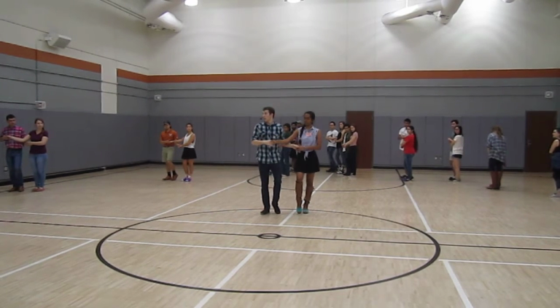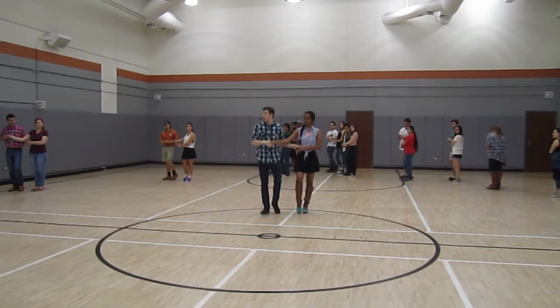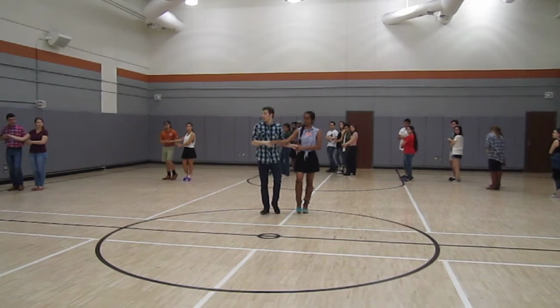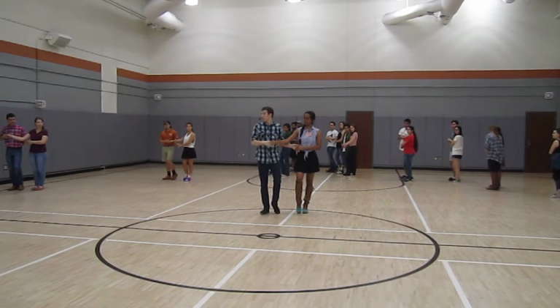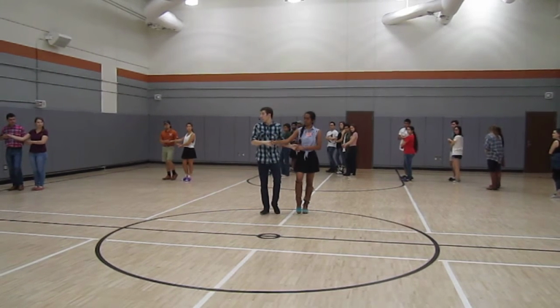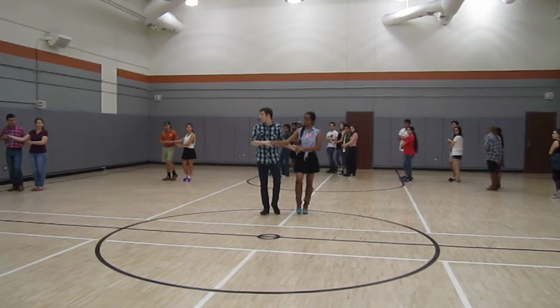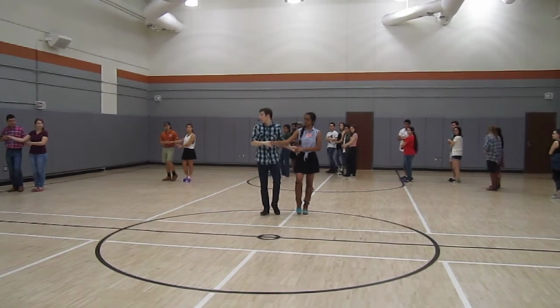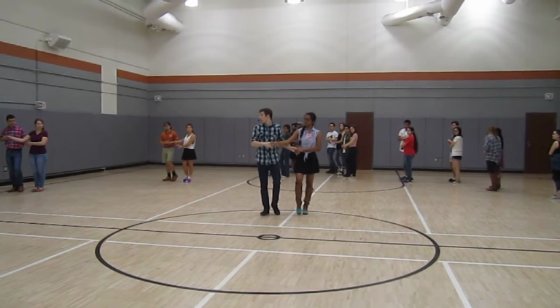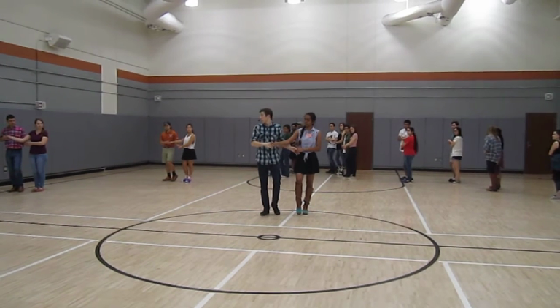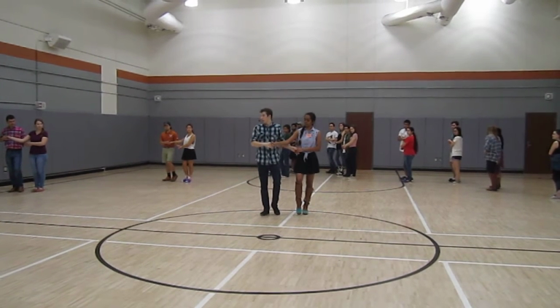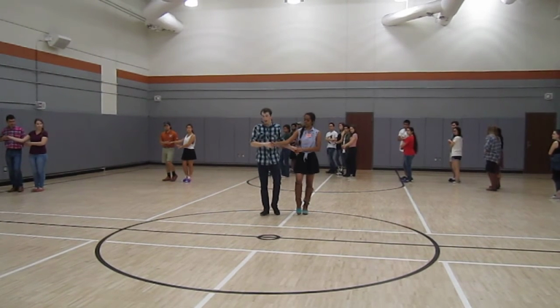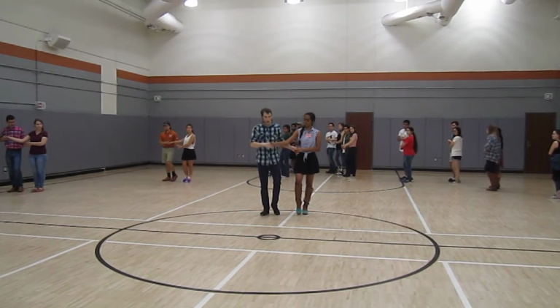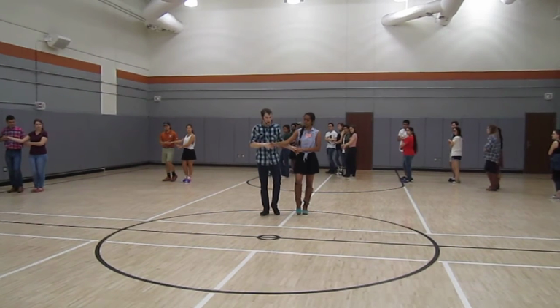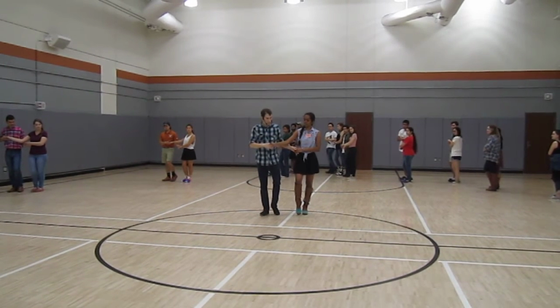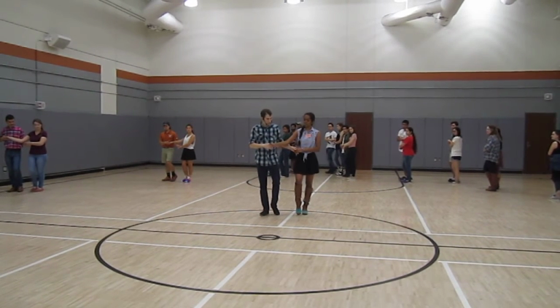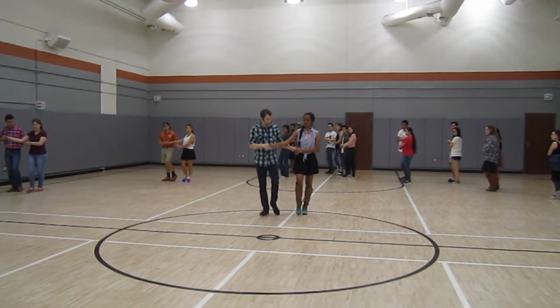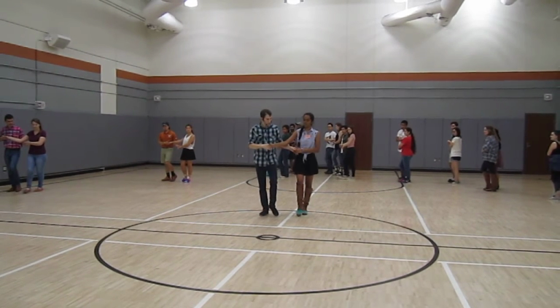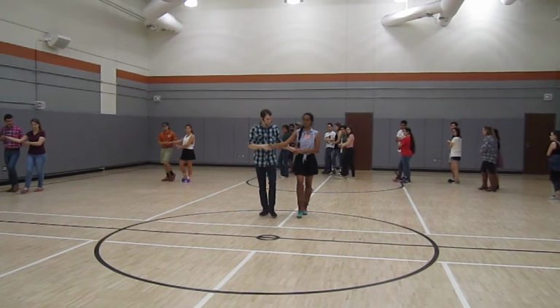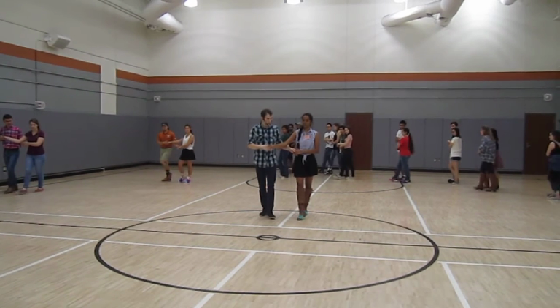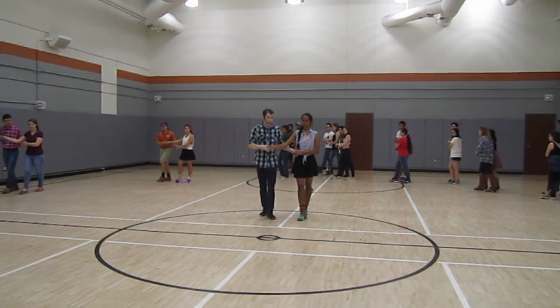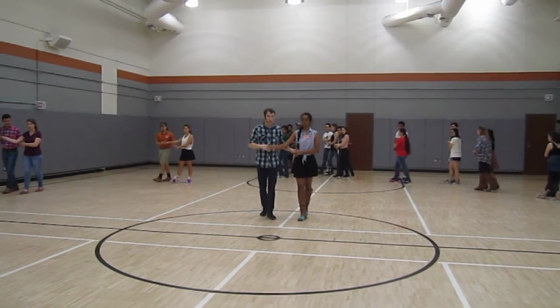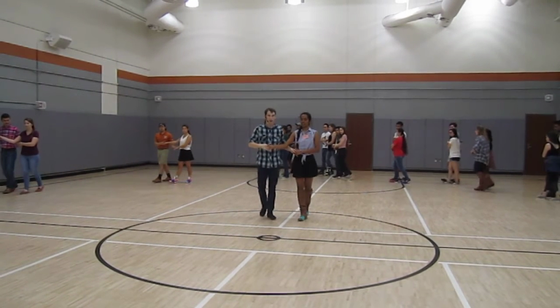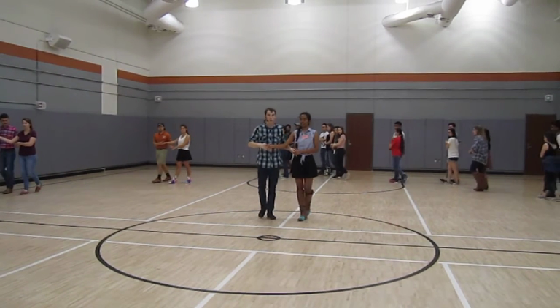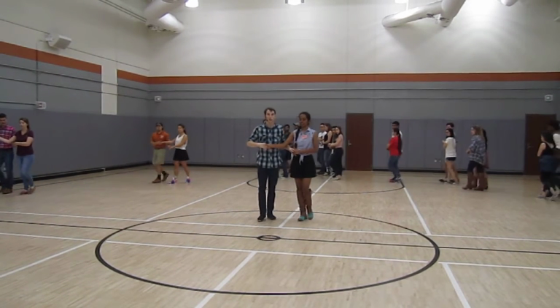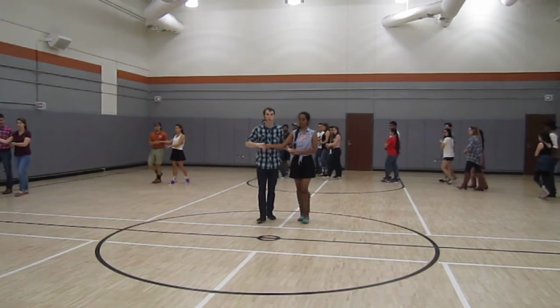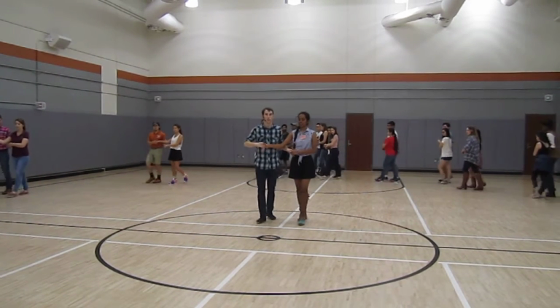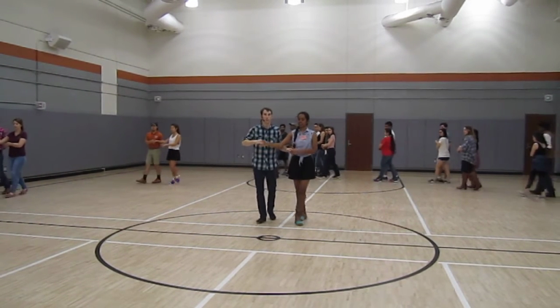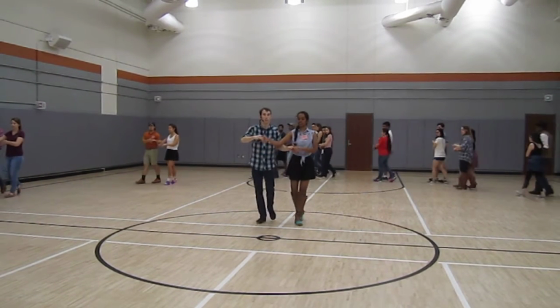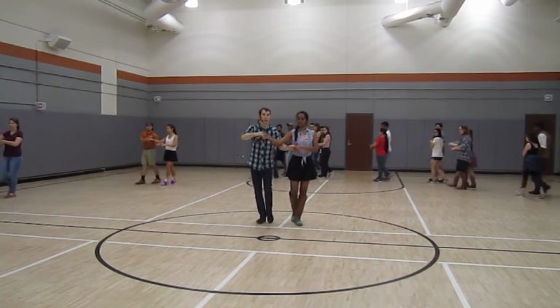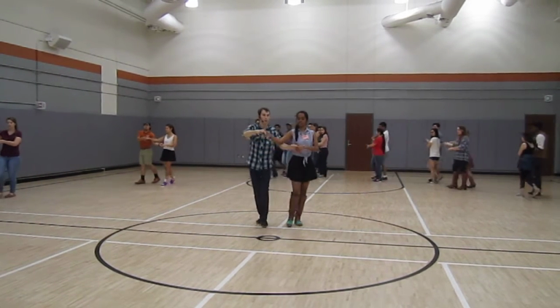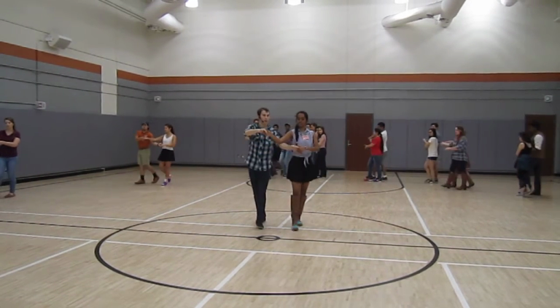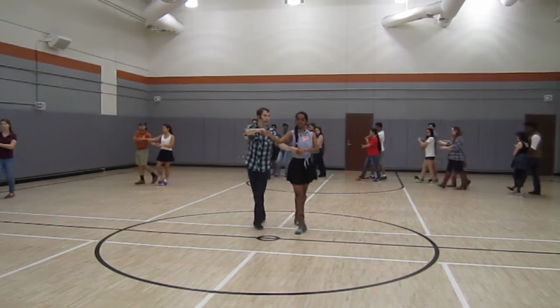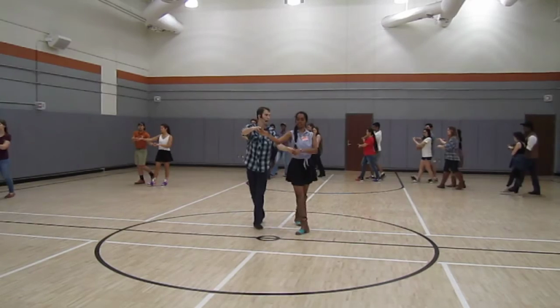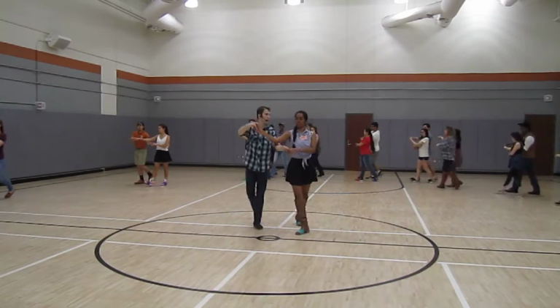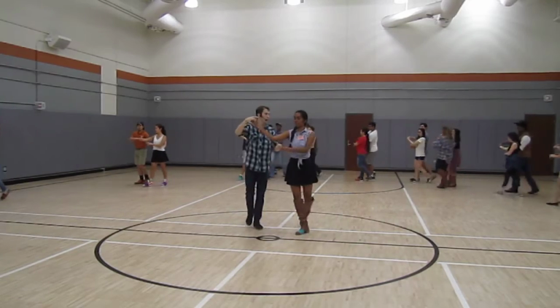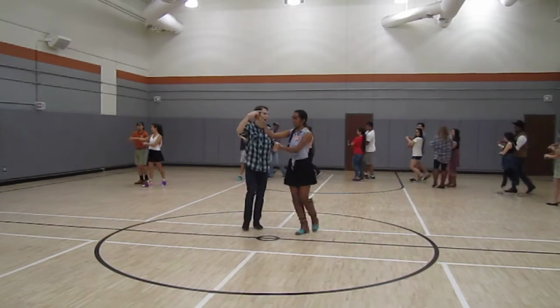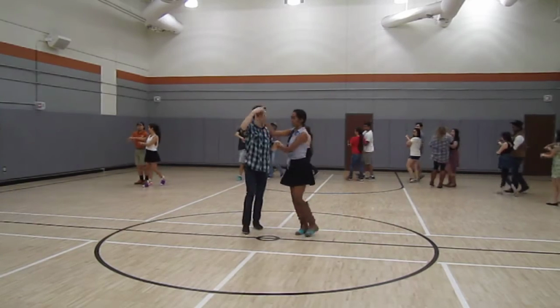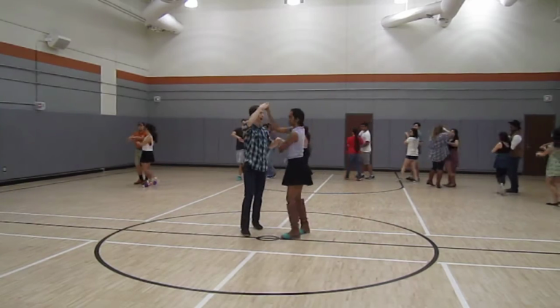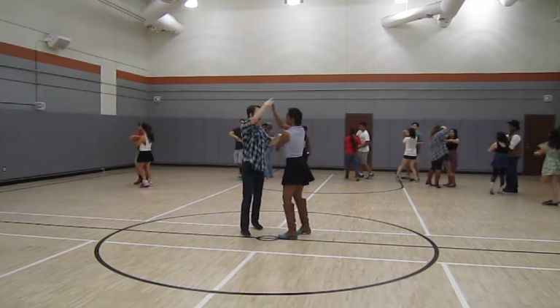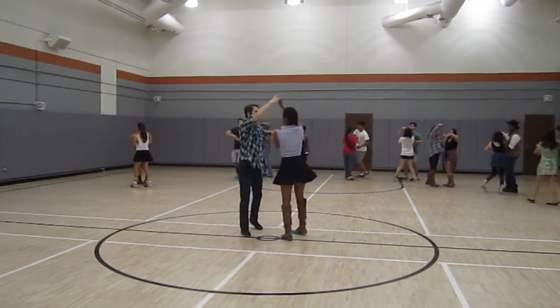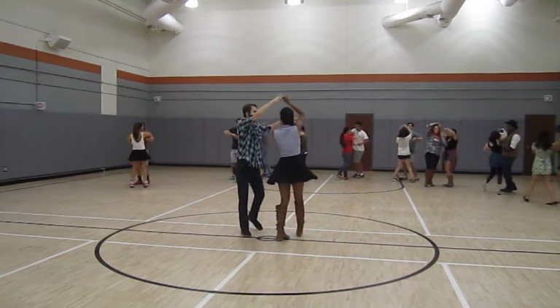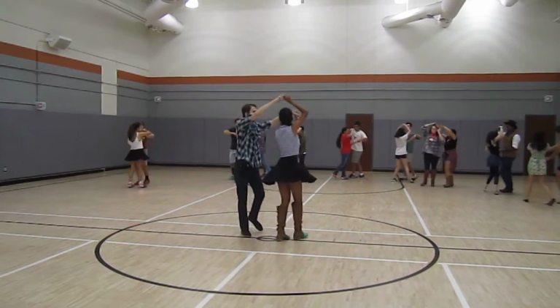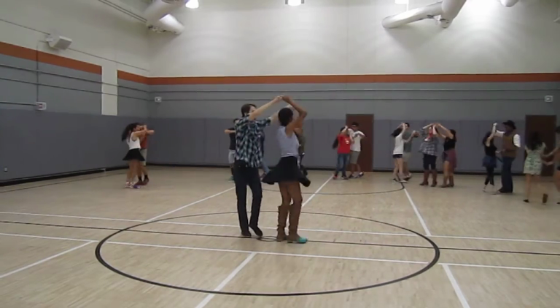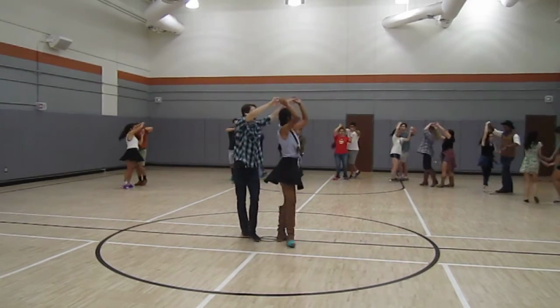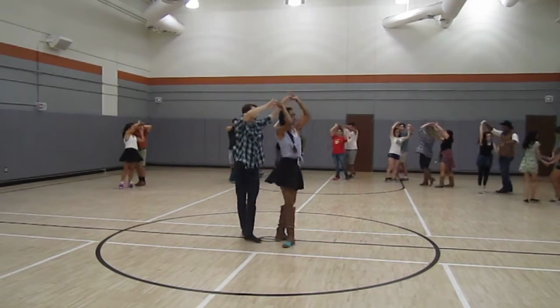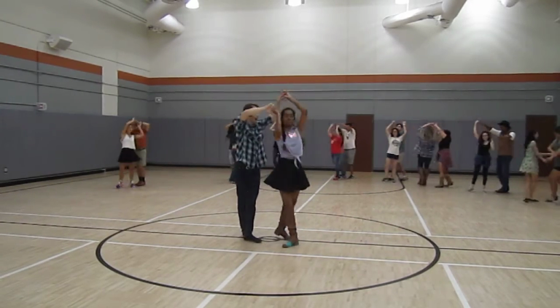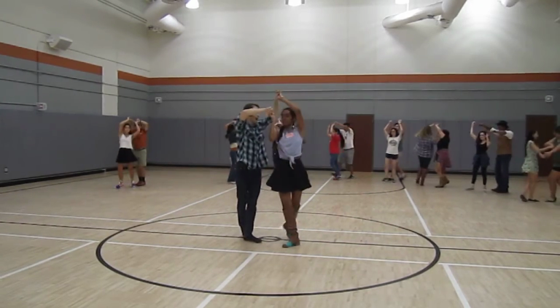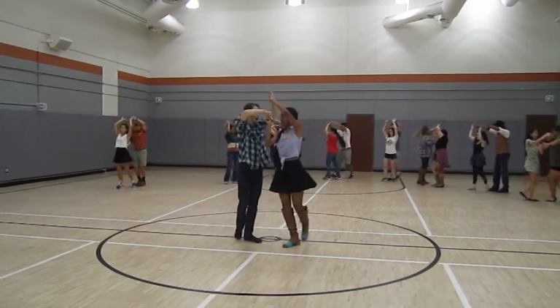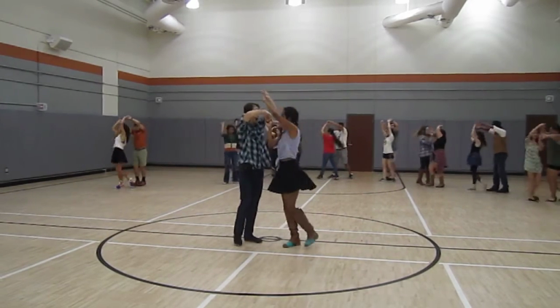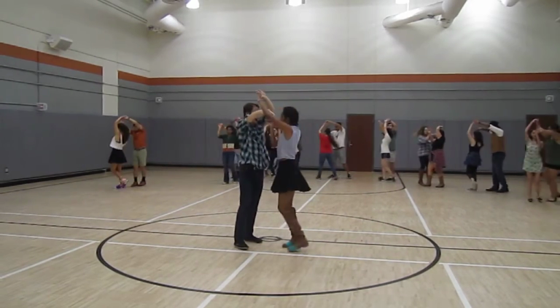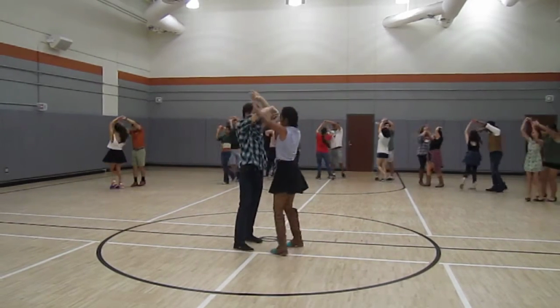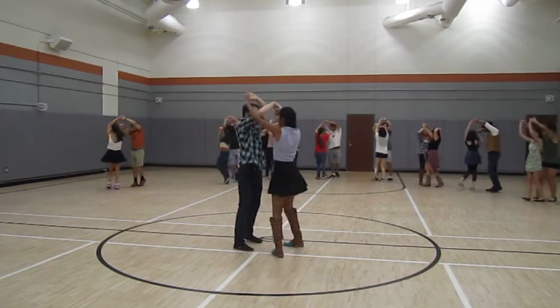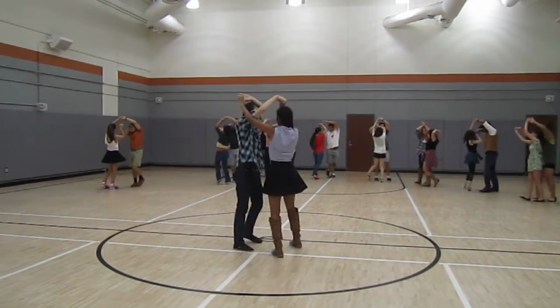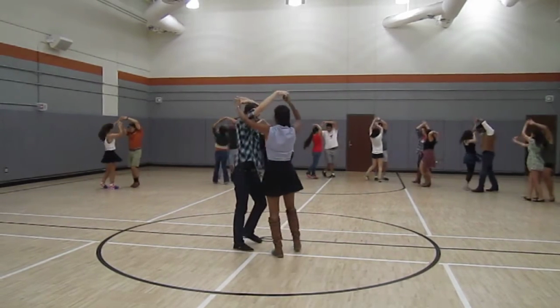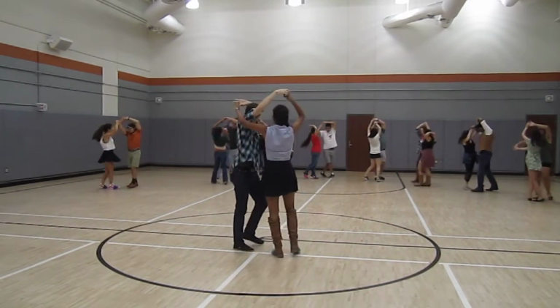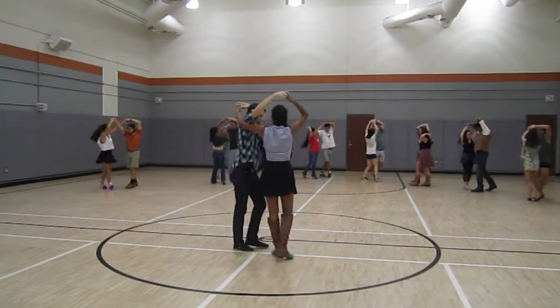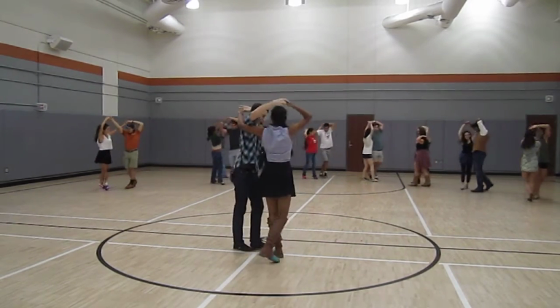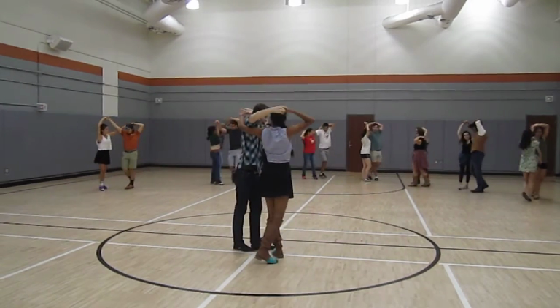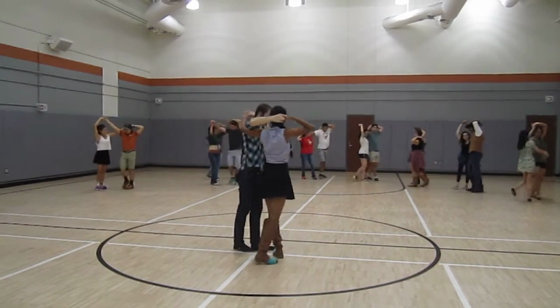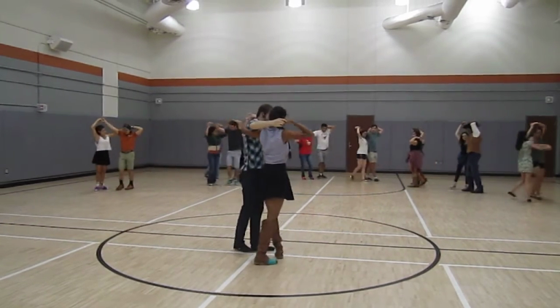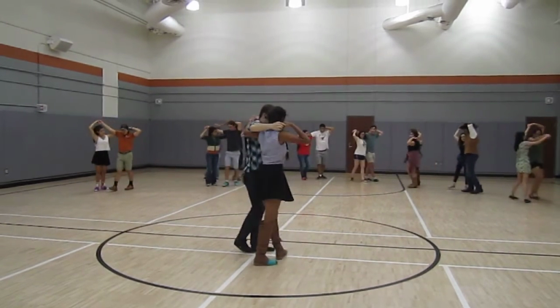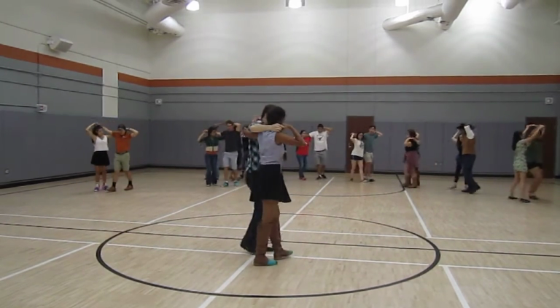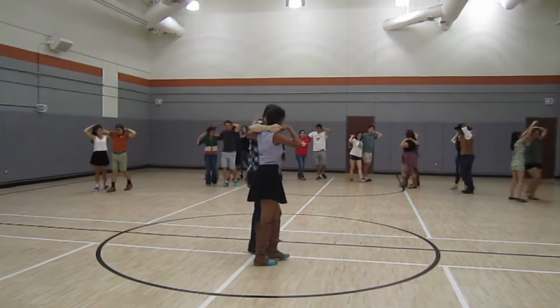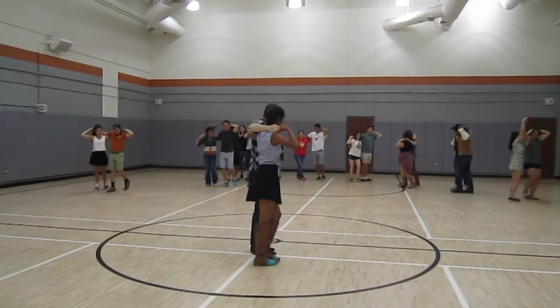And ready? And we go one, two, prep, three, four, five, six, five, seven, eight.